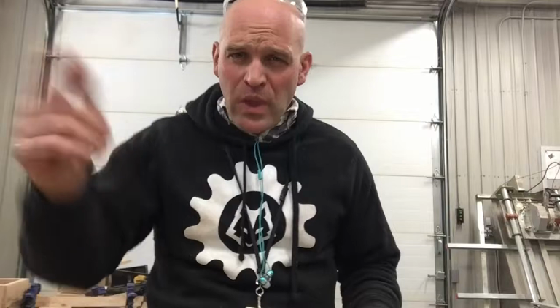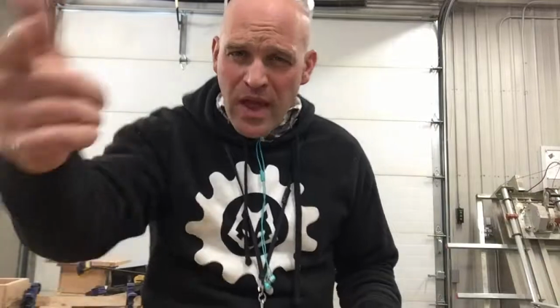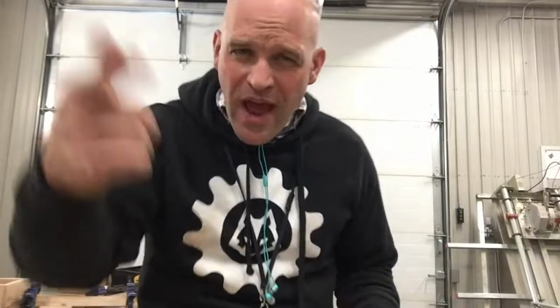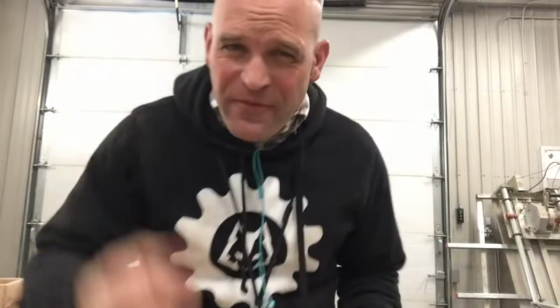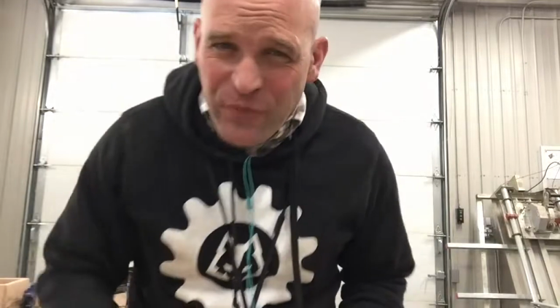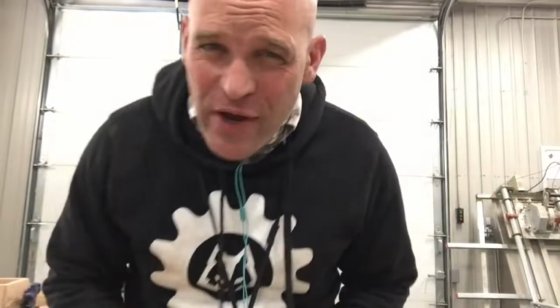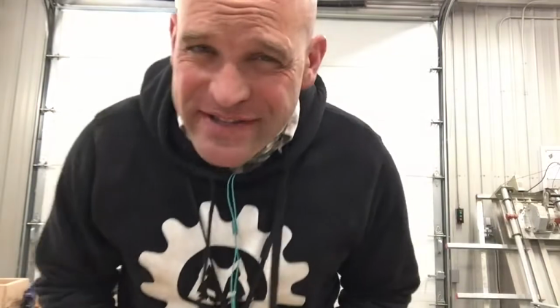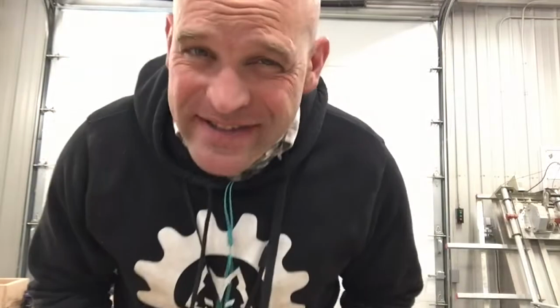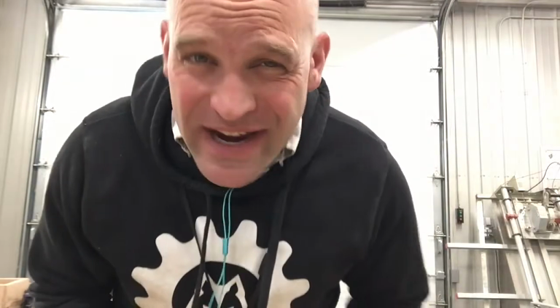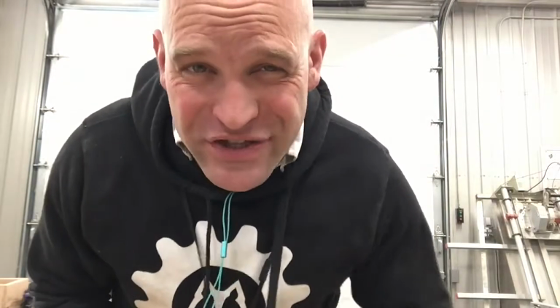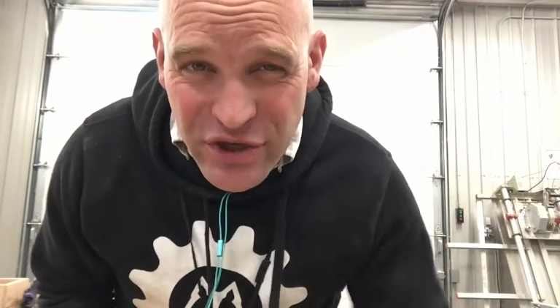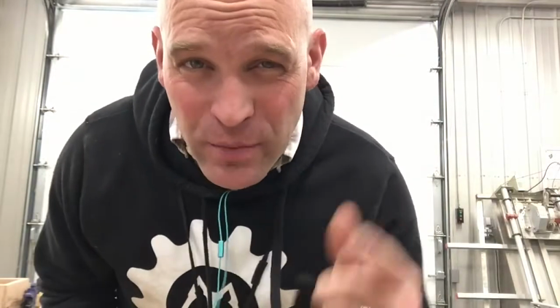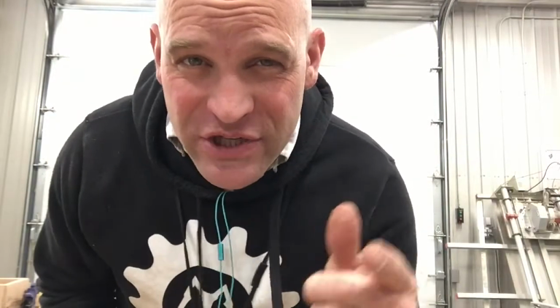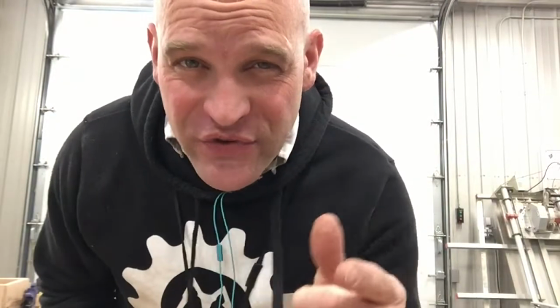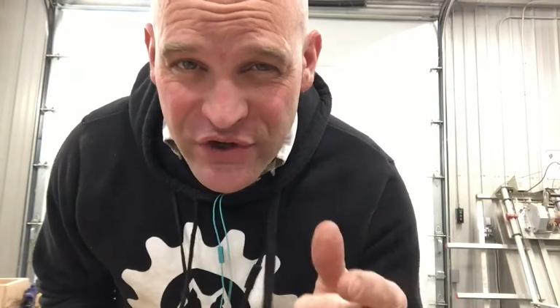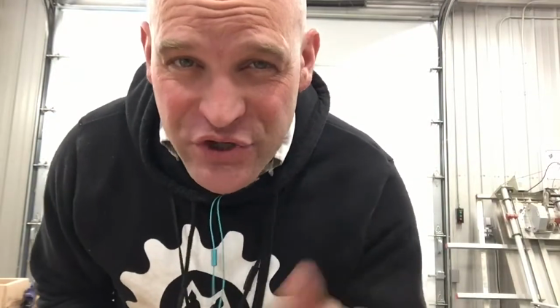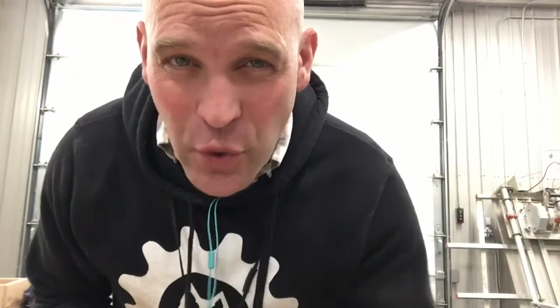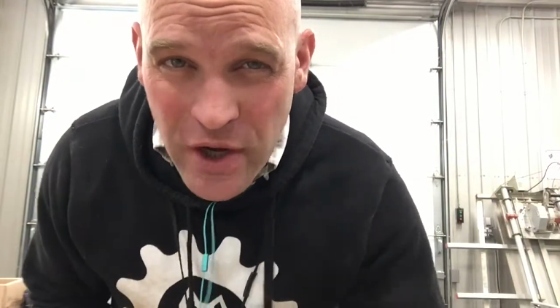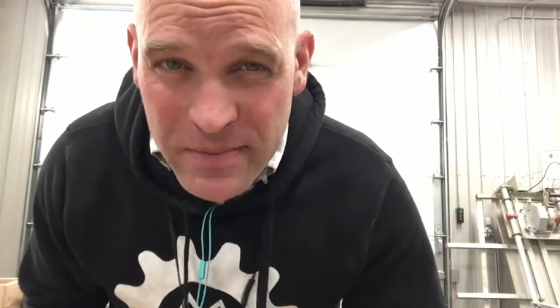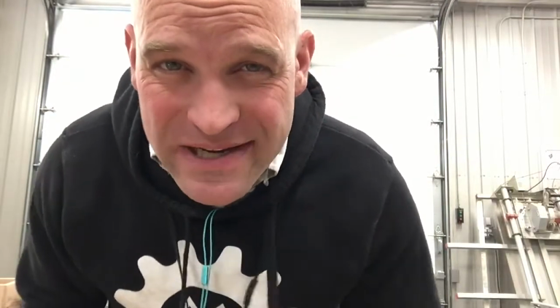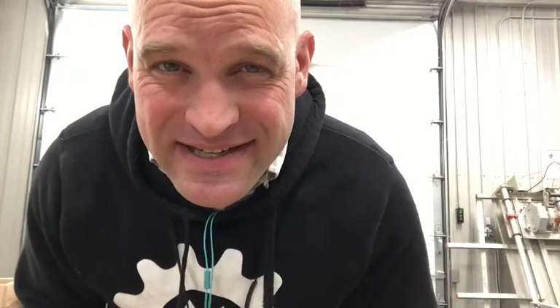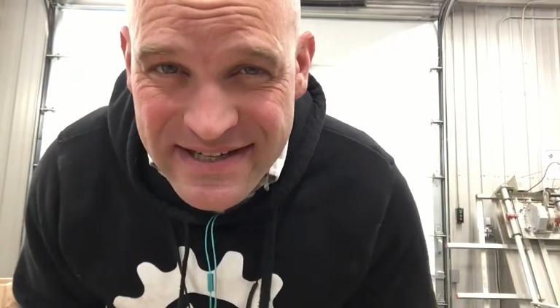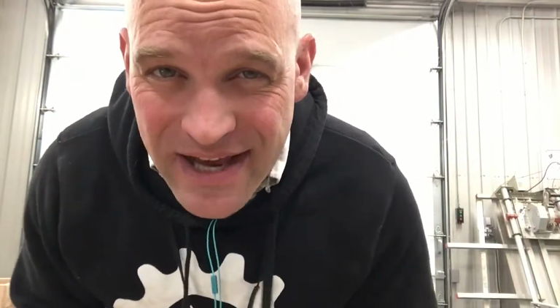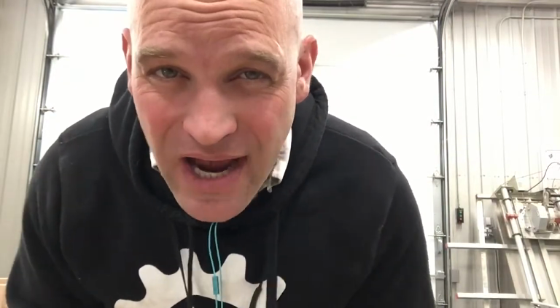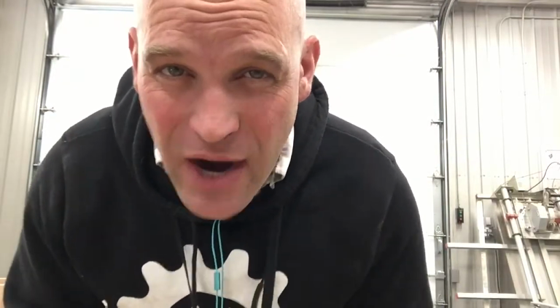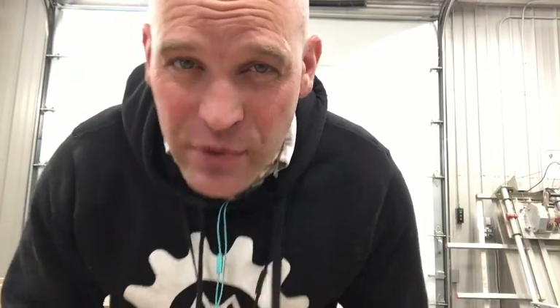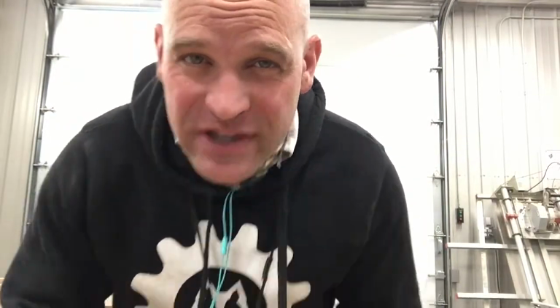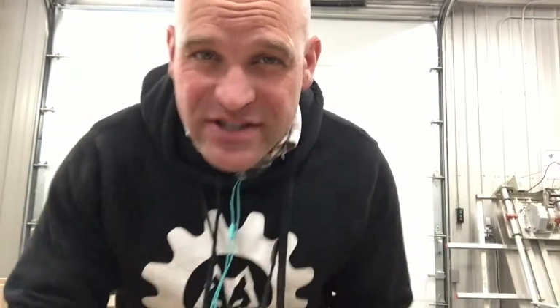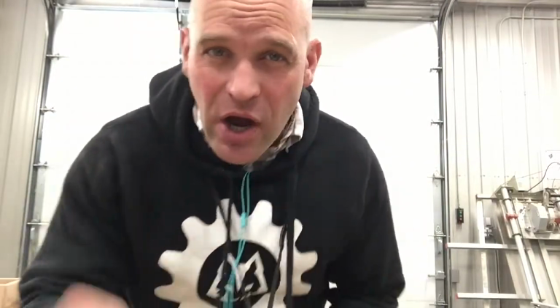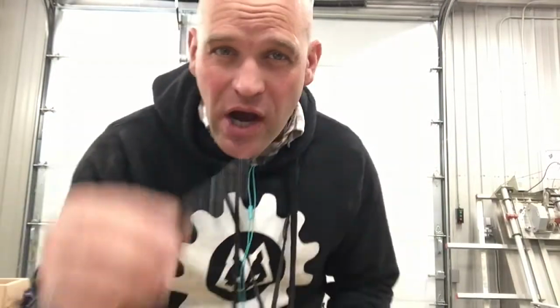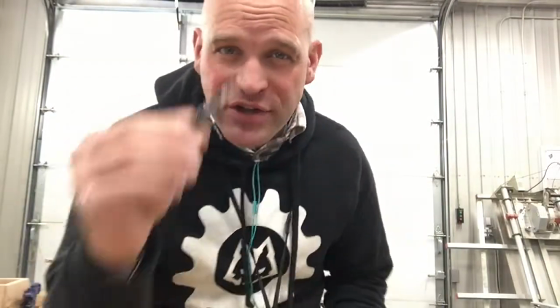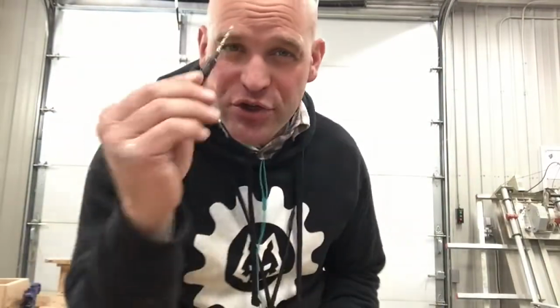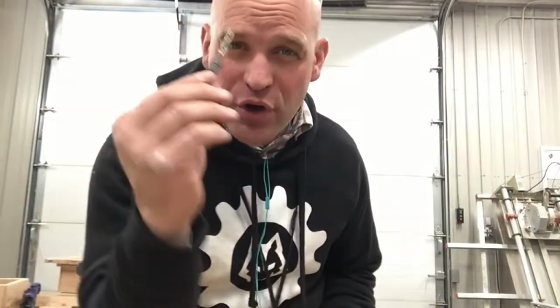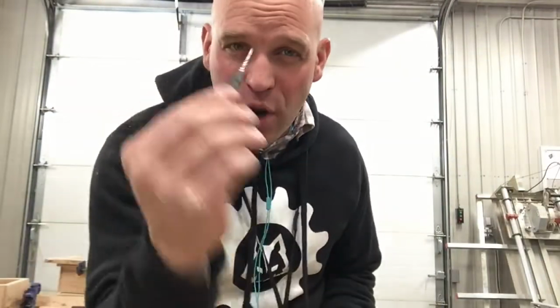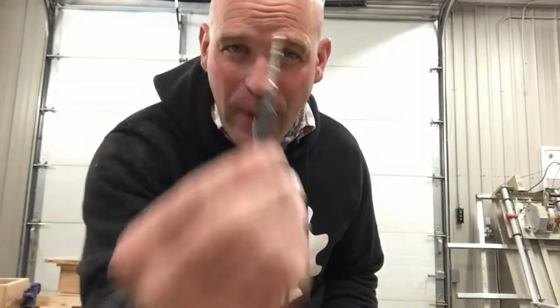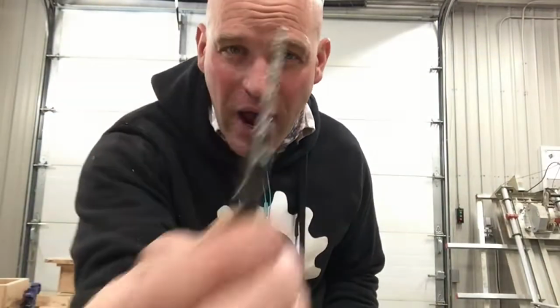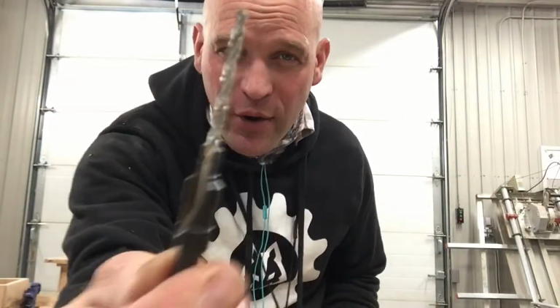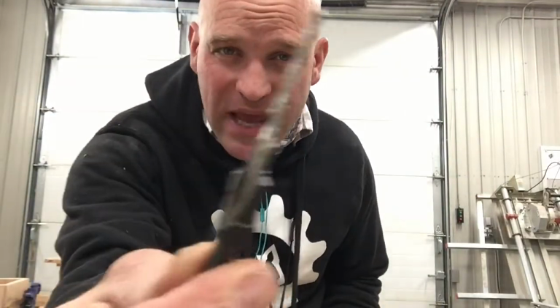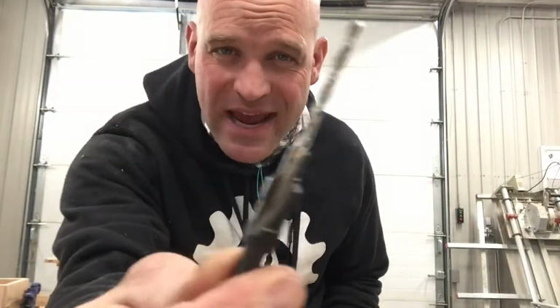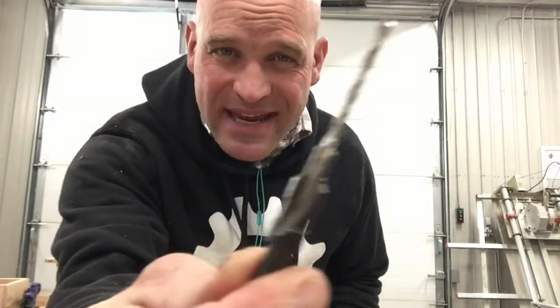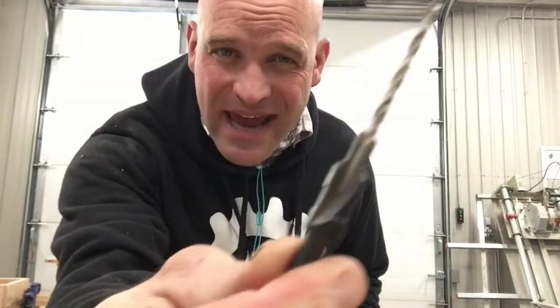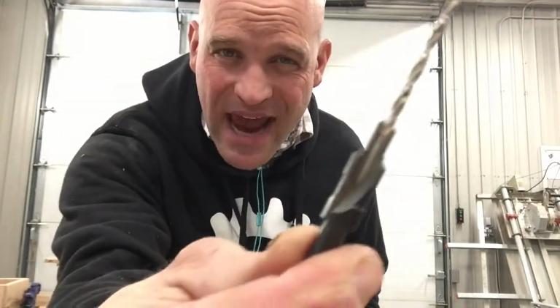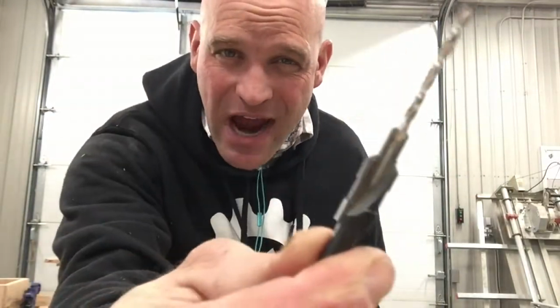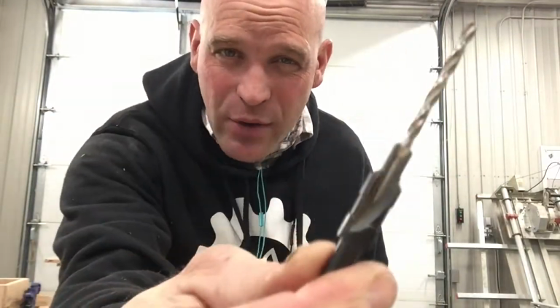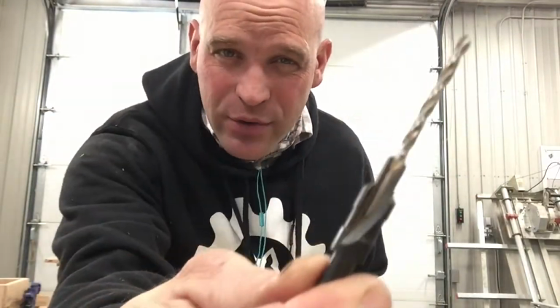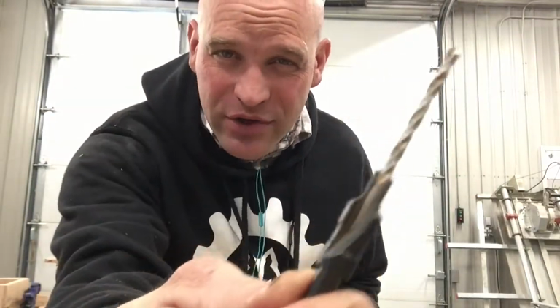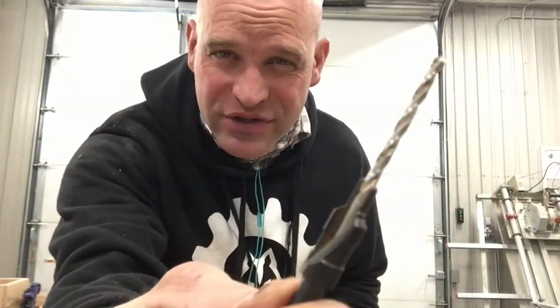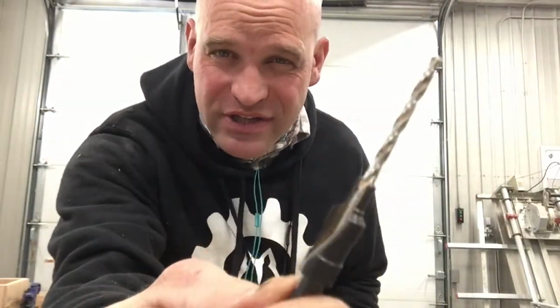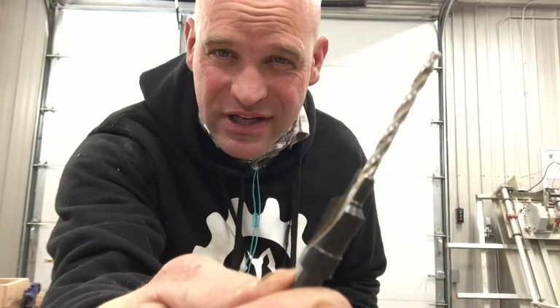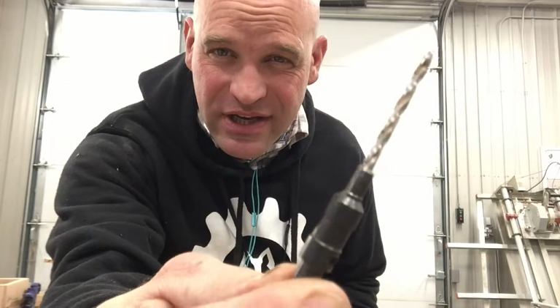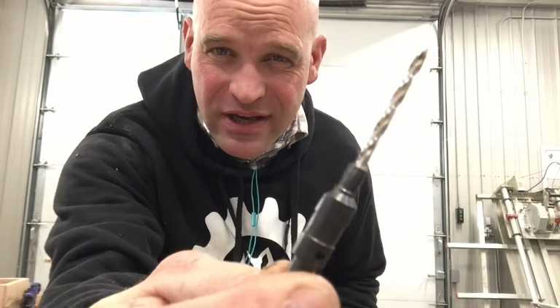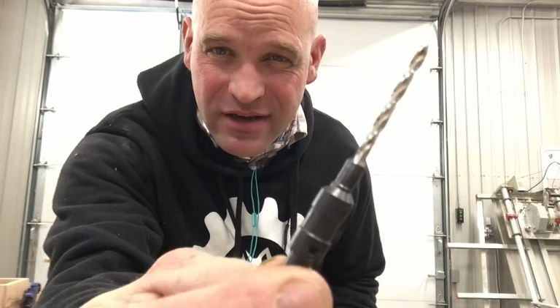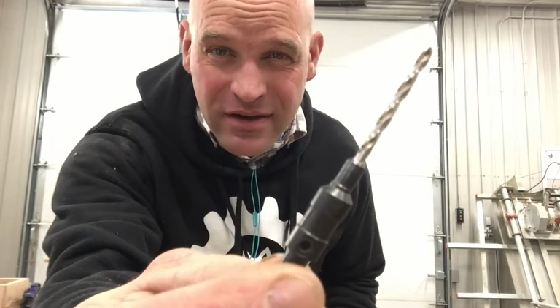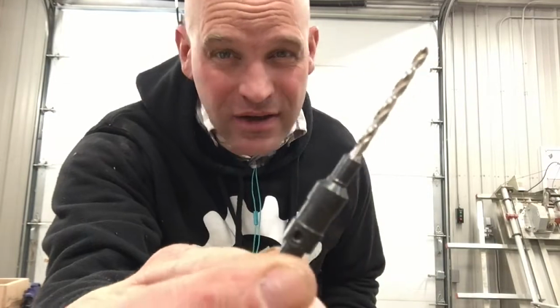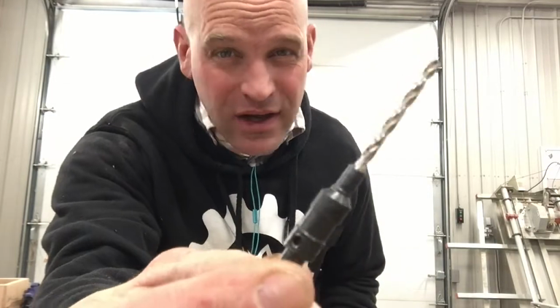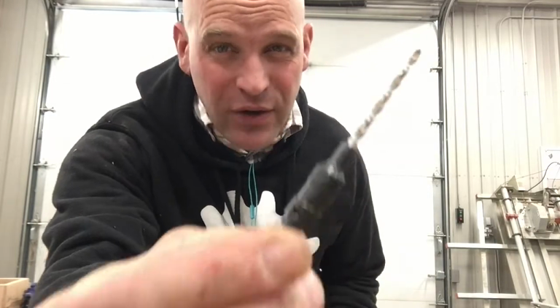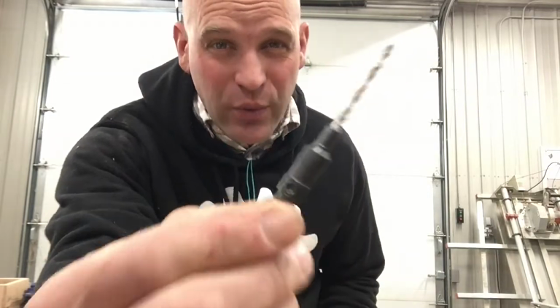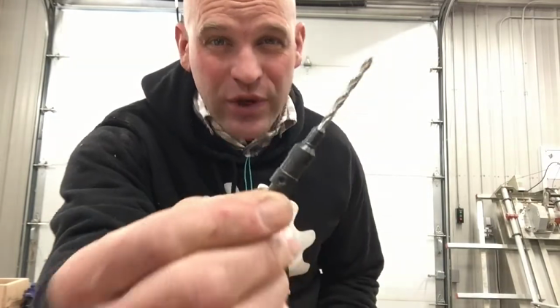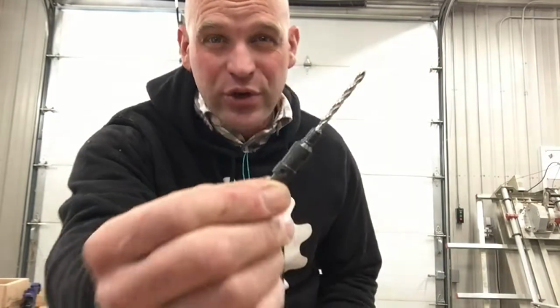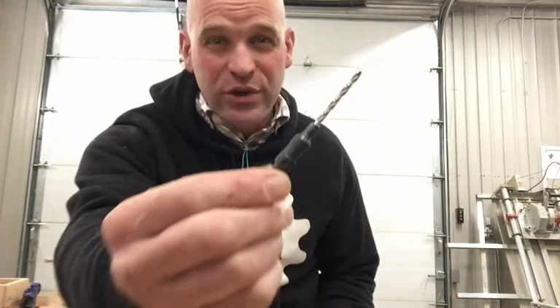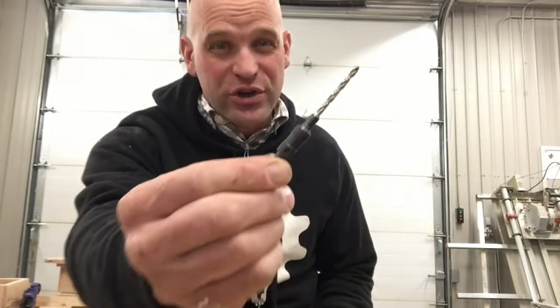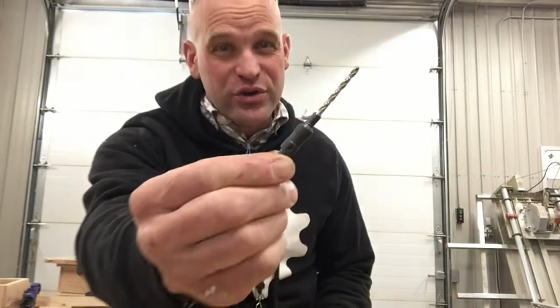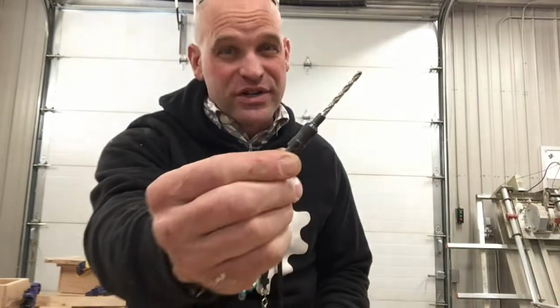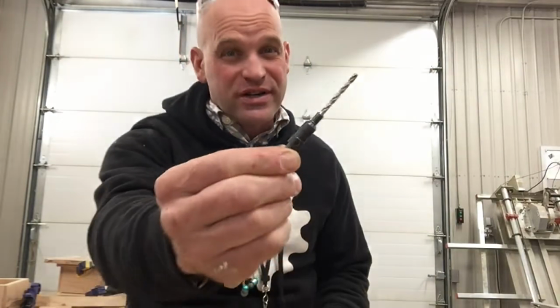Hey friends, thanks so much for joining me today. I want to talk to you about a countersink and when you would use it.